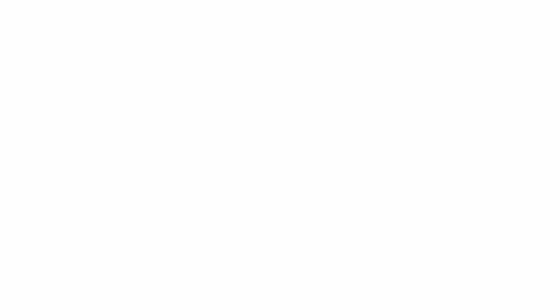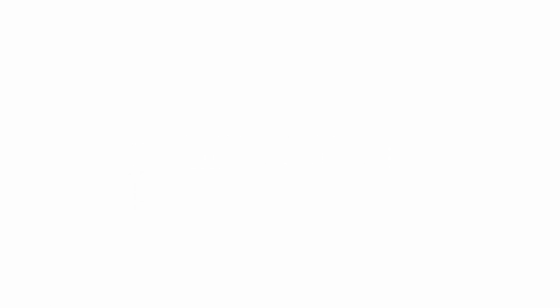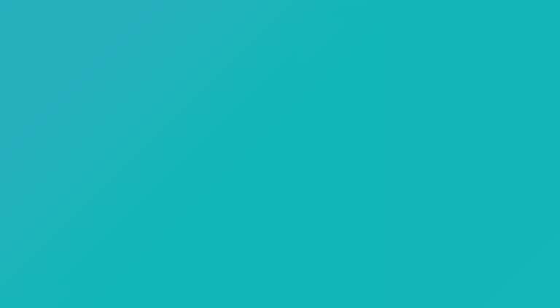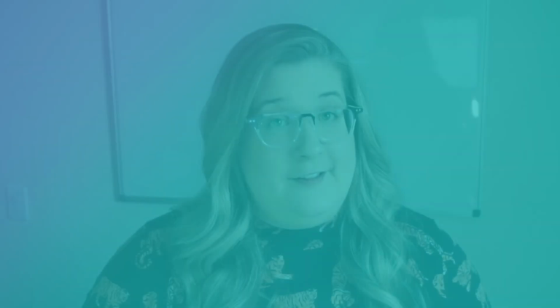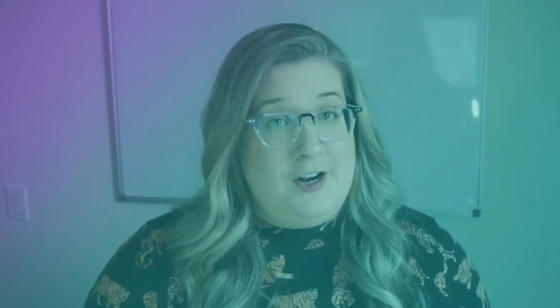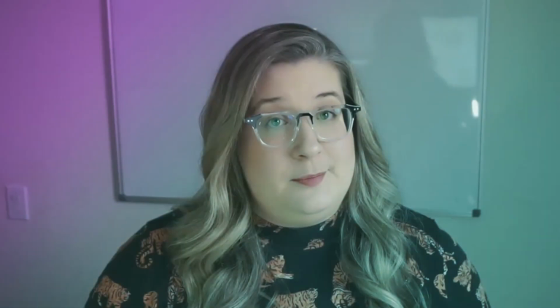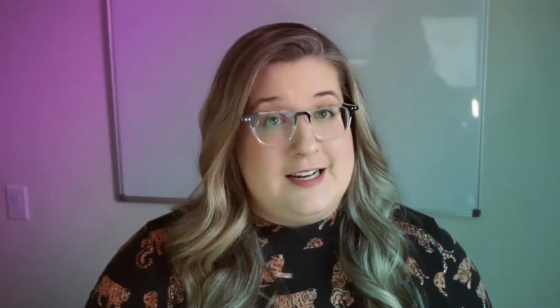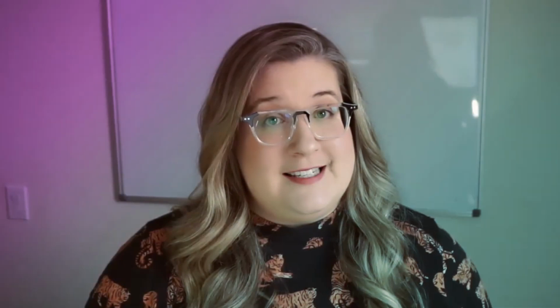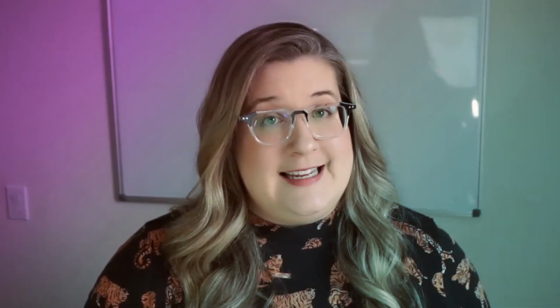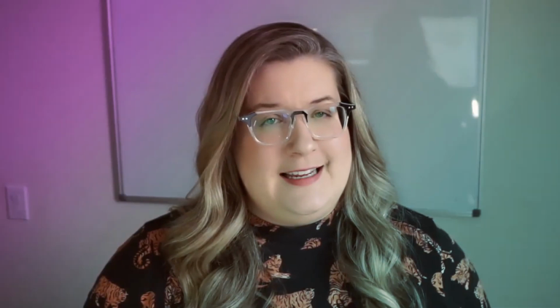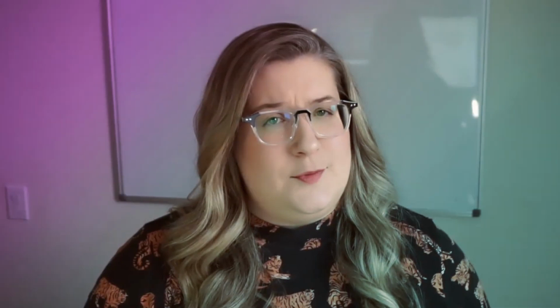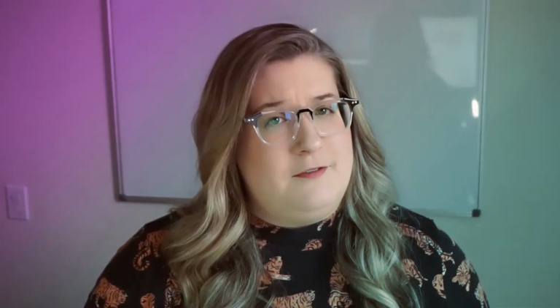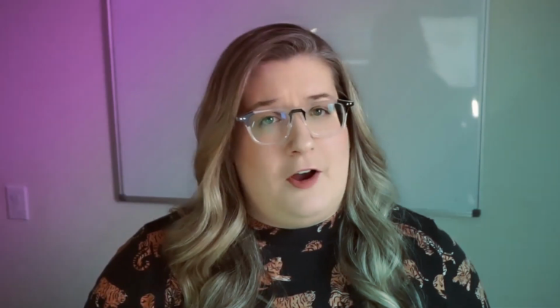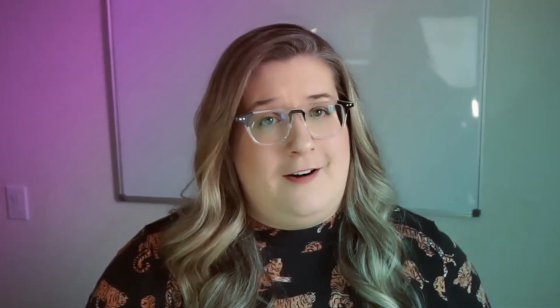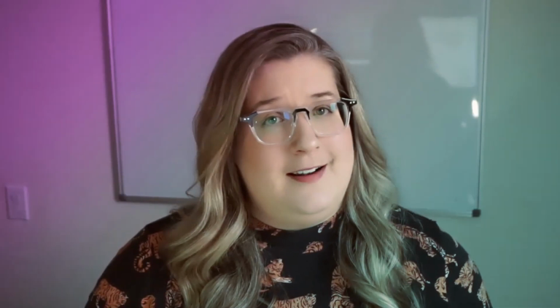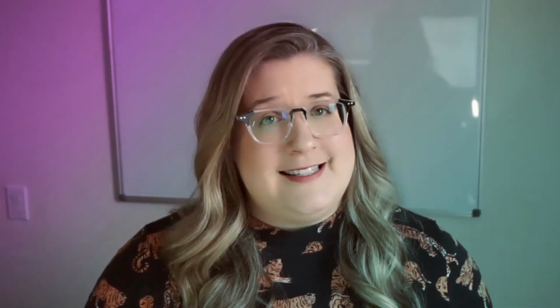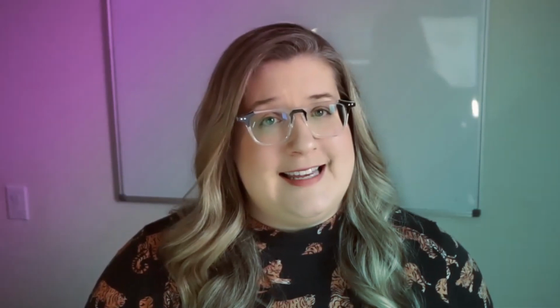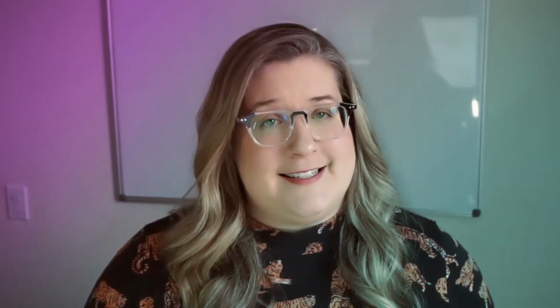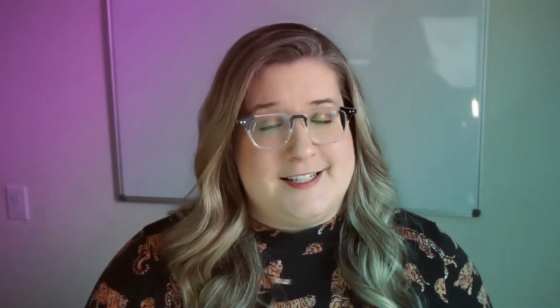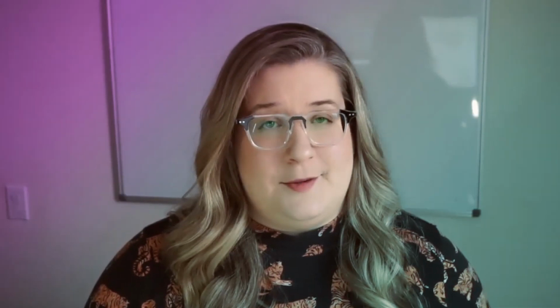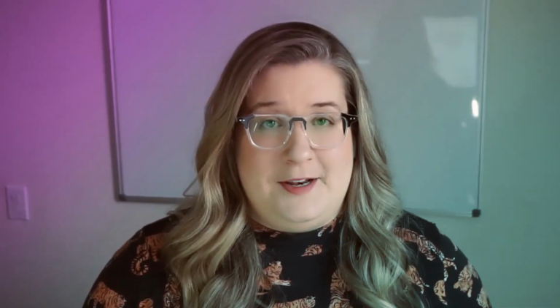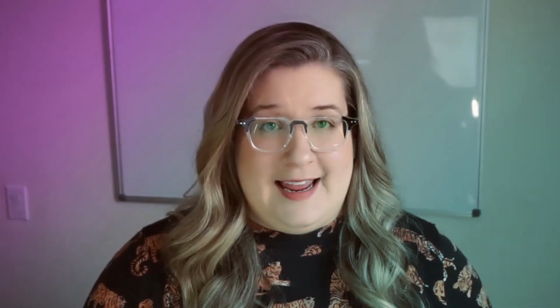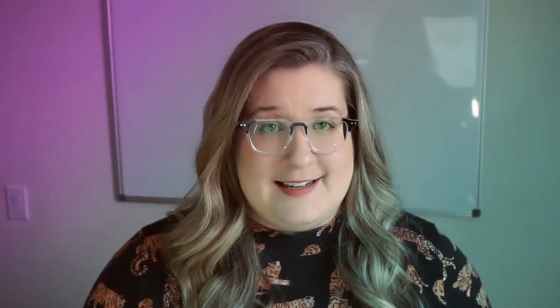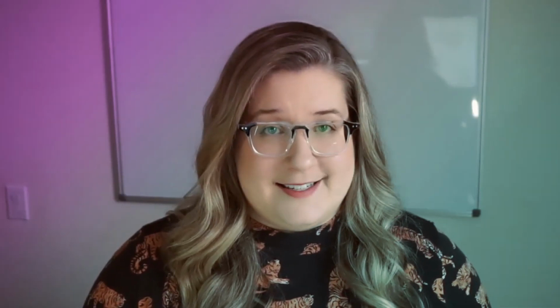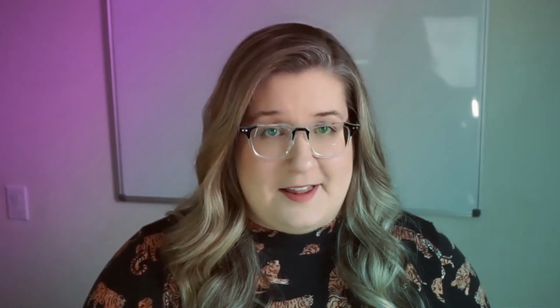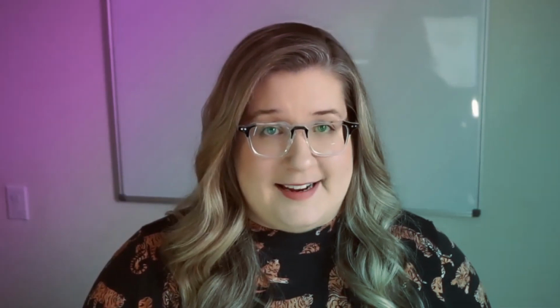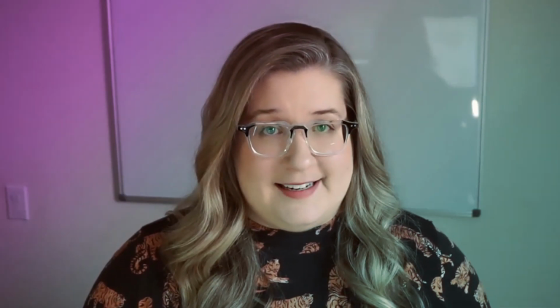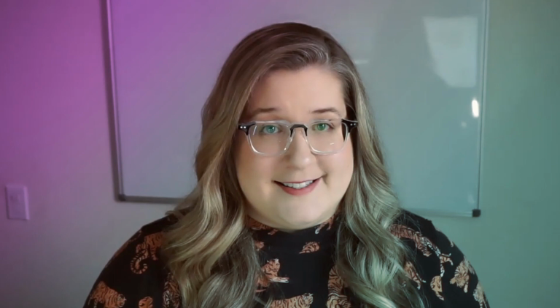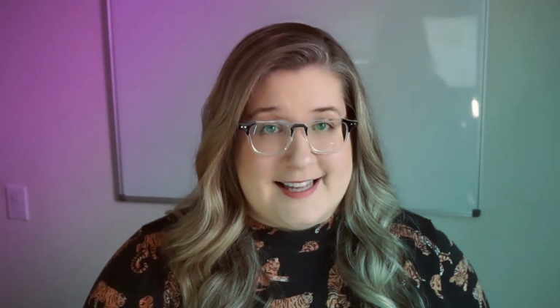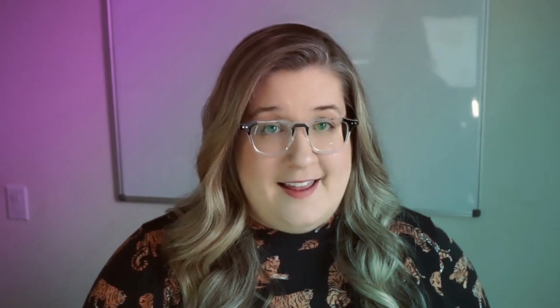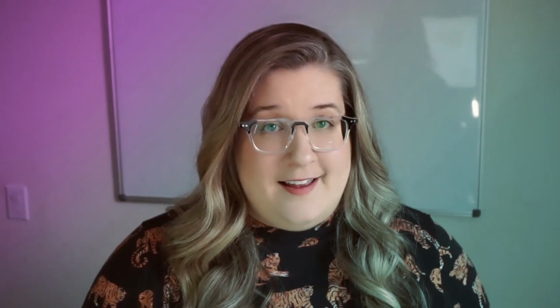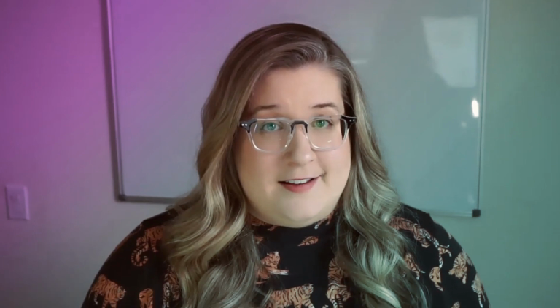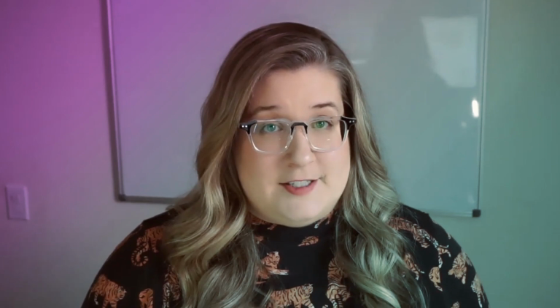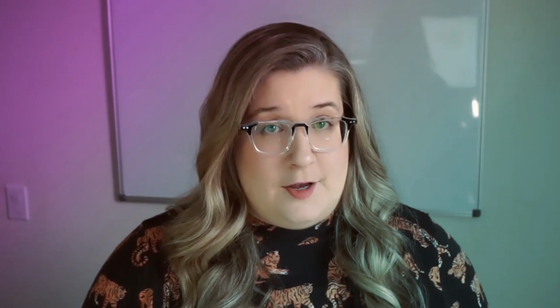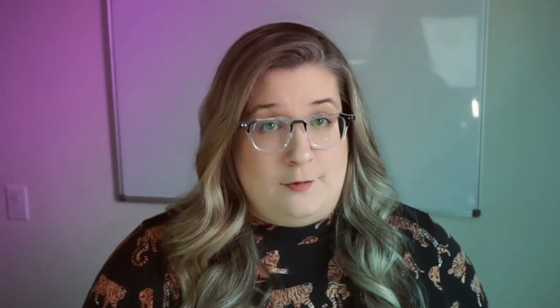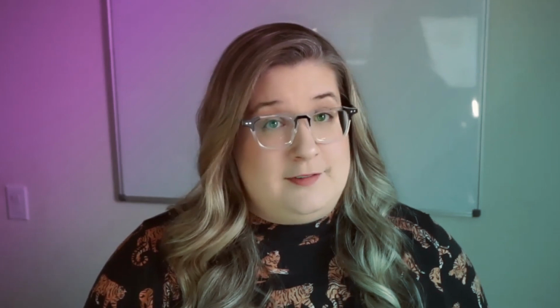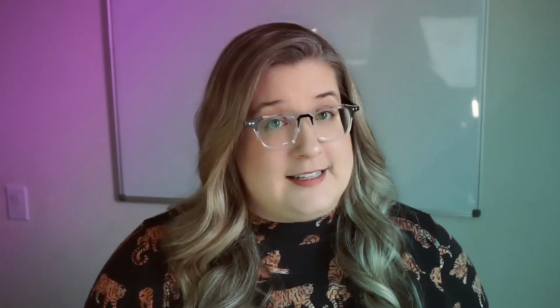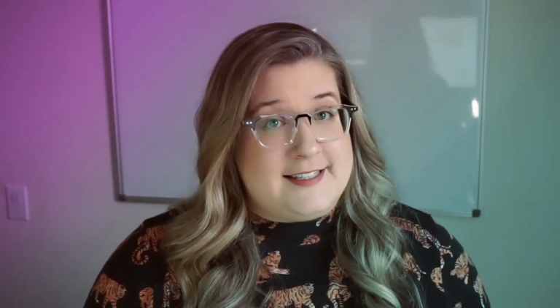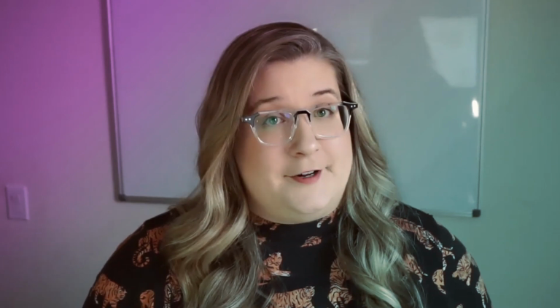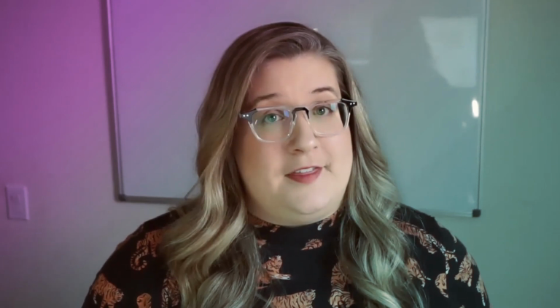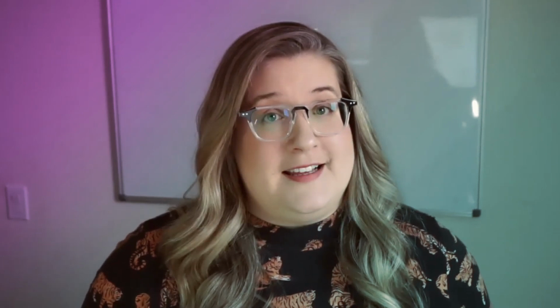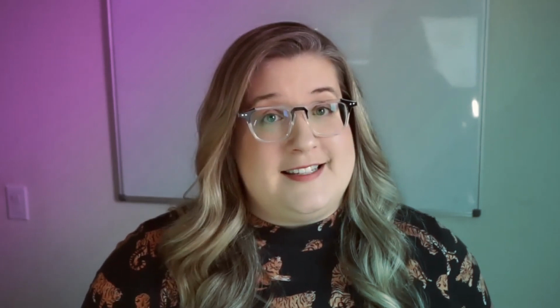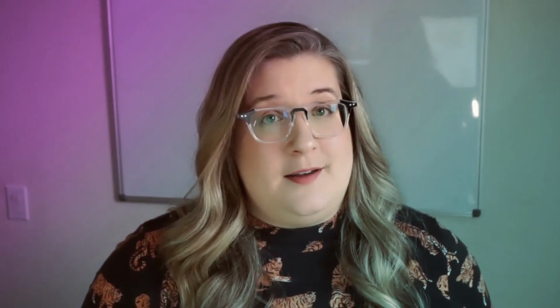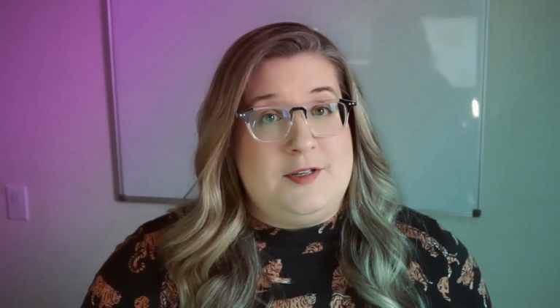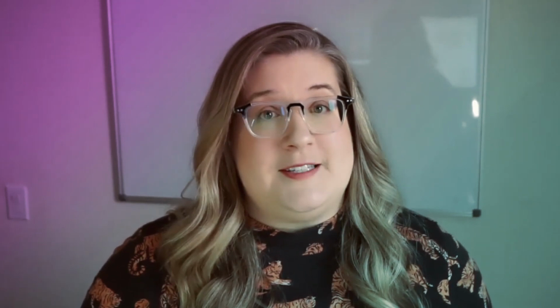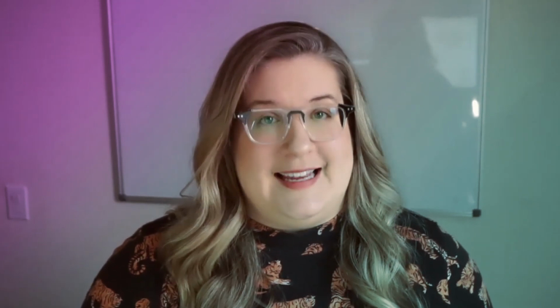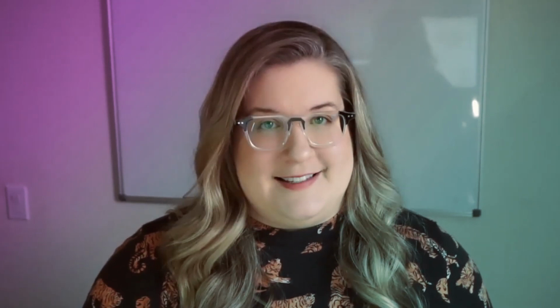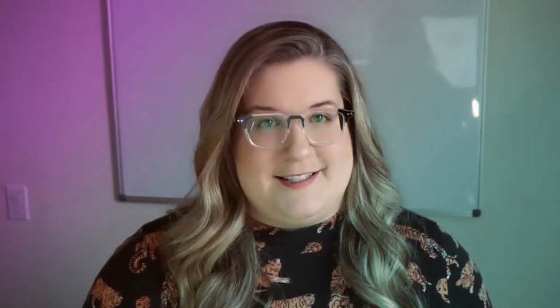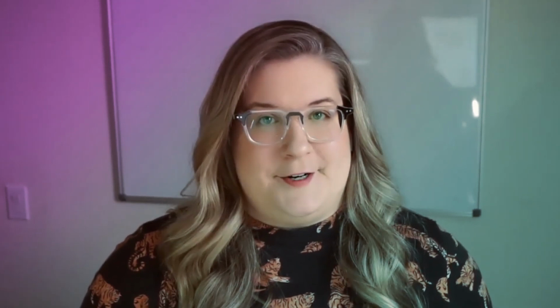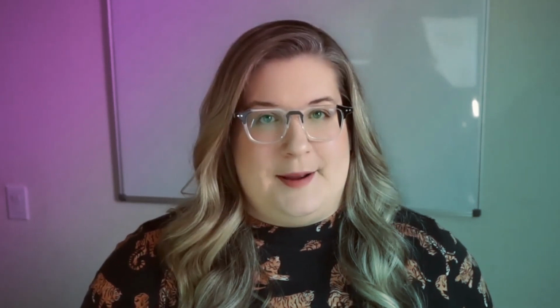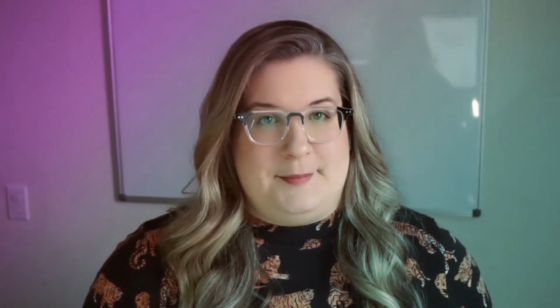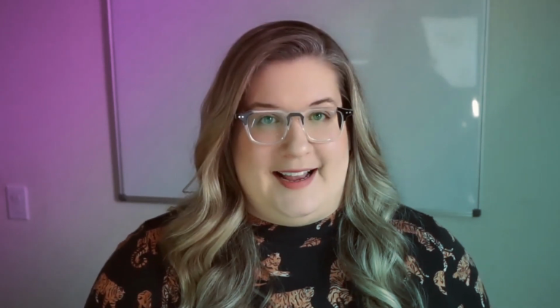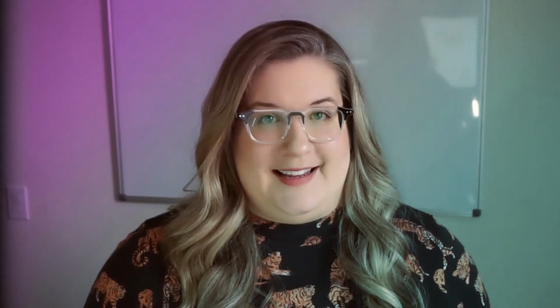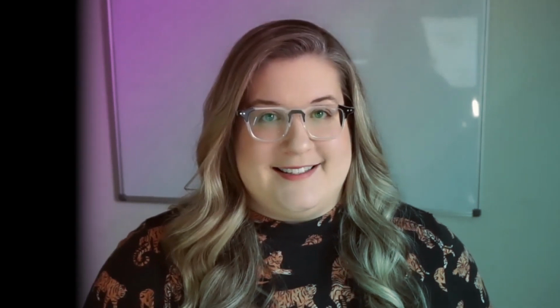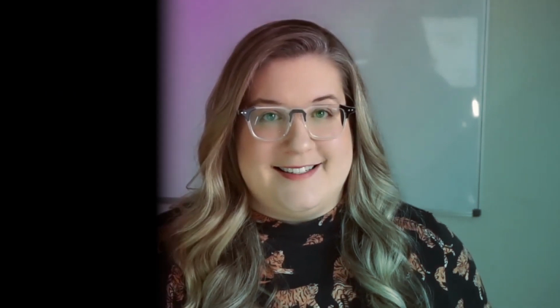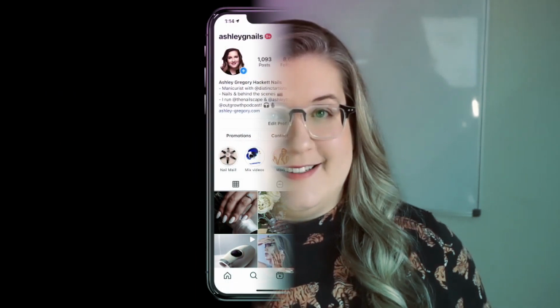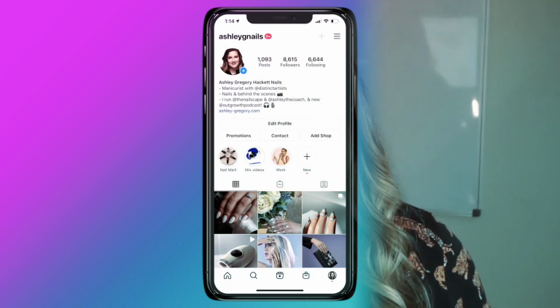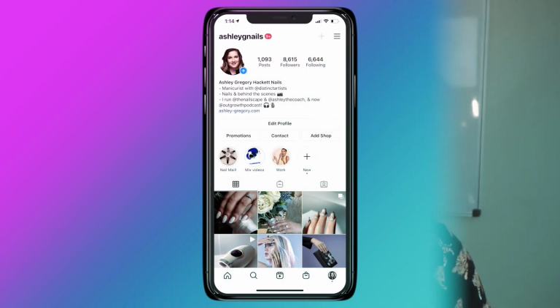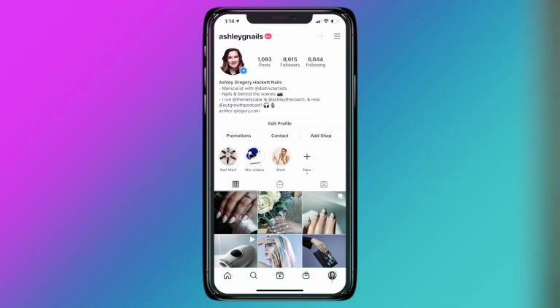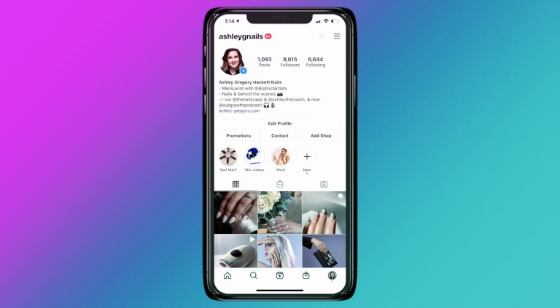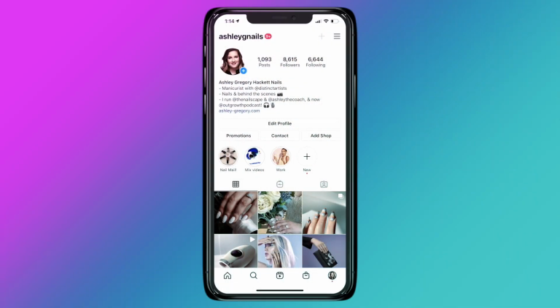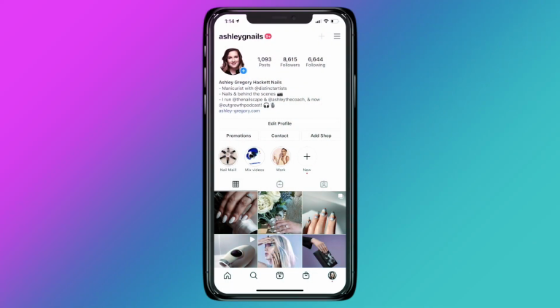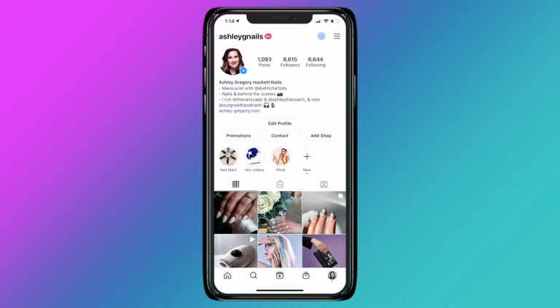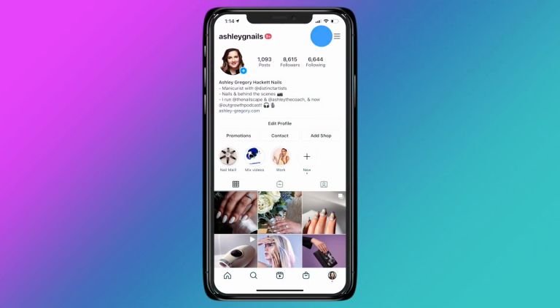Nail art pricing is one of the hardest things to communicate to clients, so let's clear things up using Instagram guides. Let's begin.